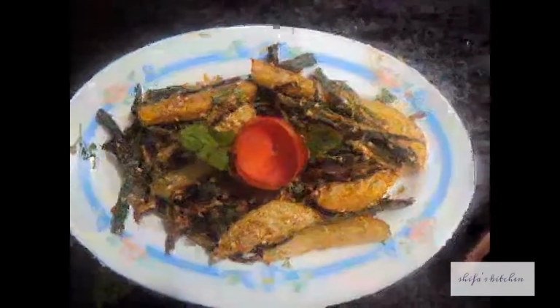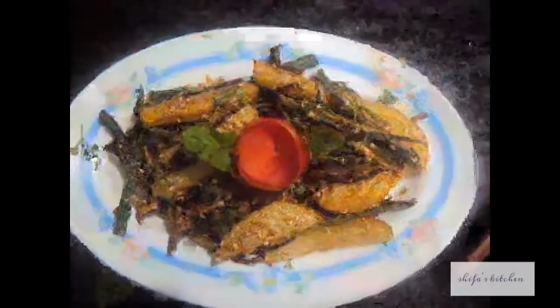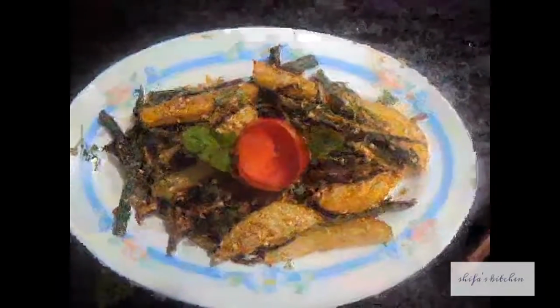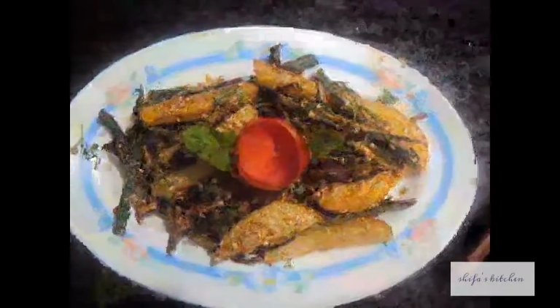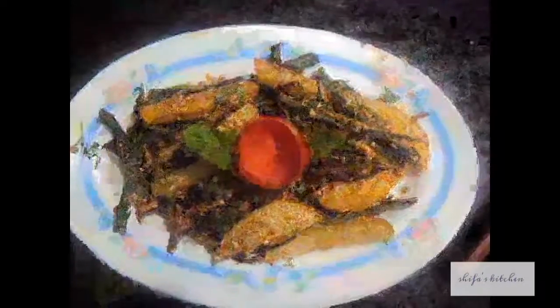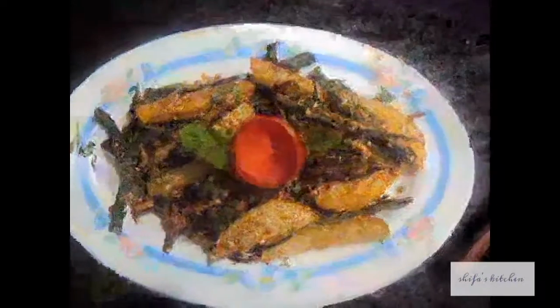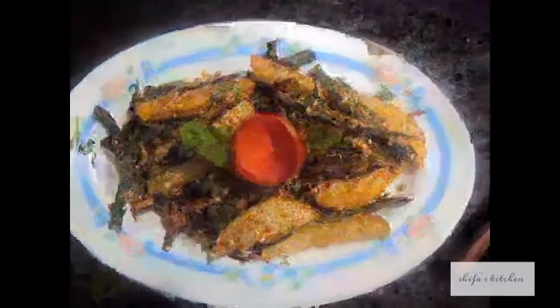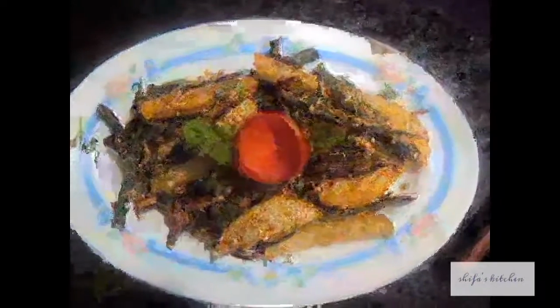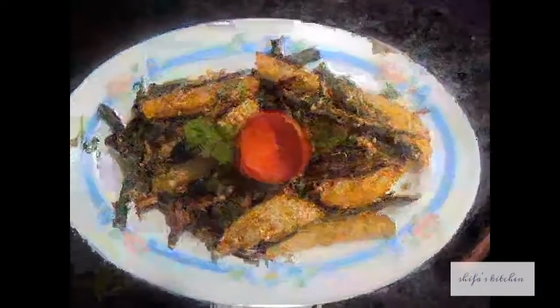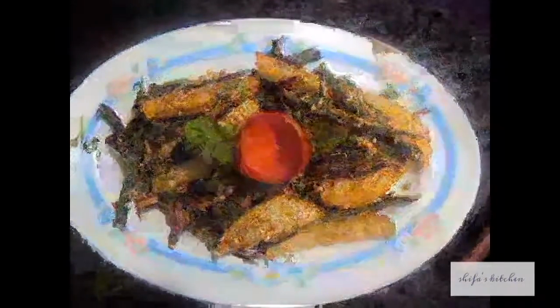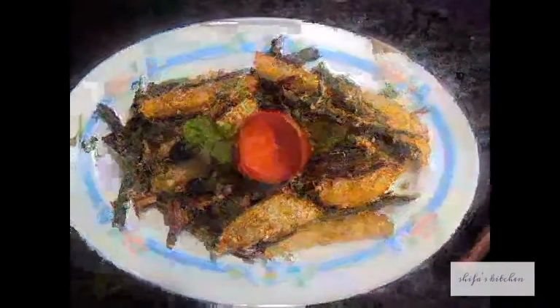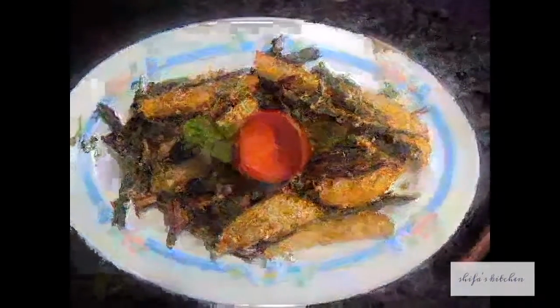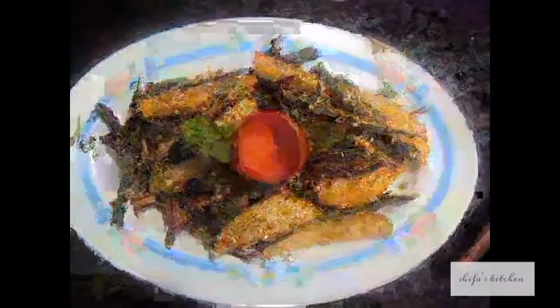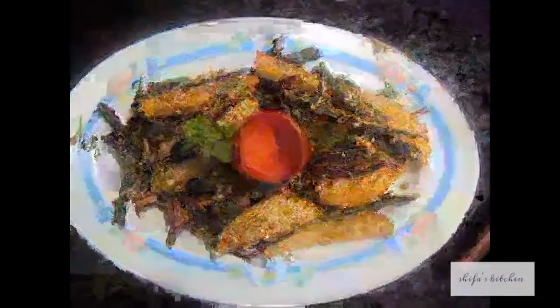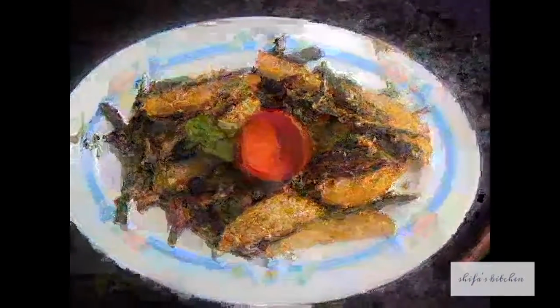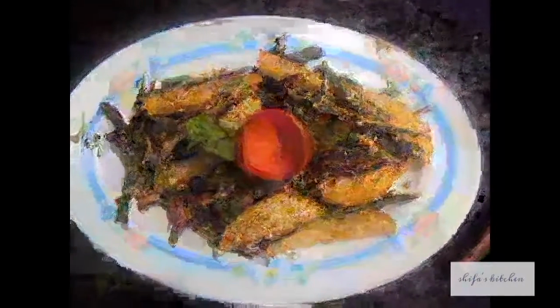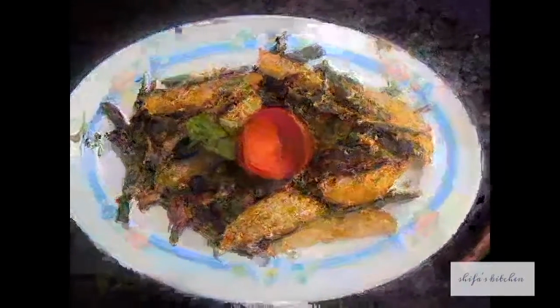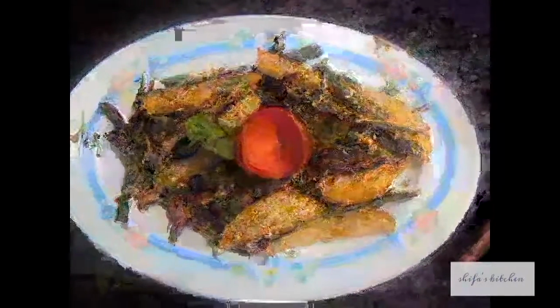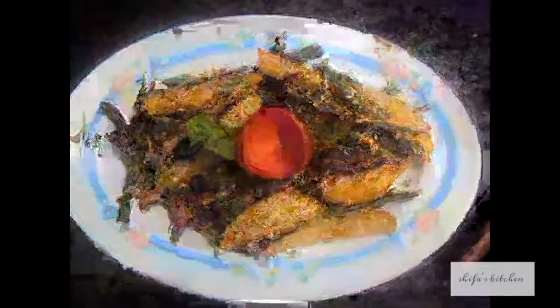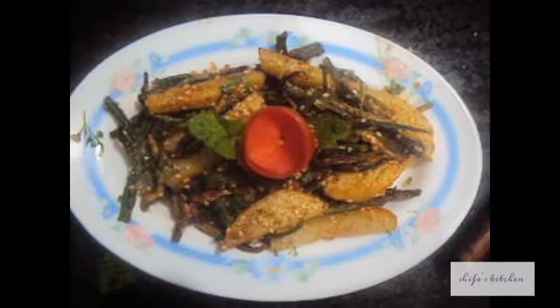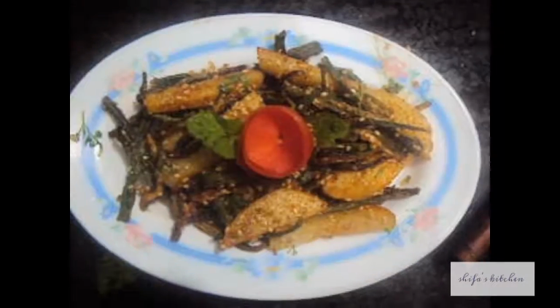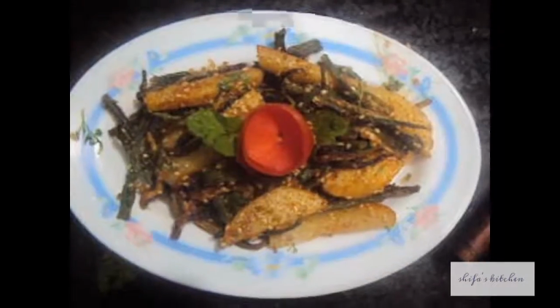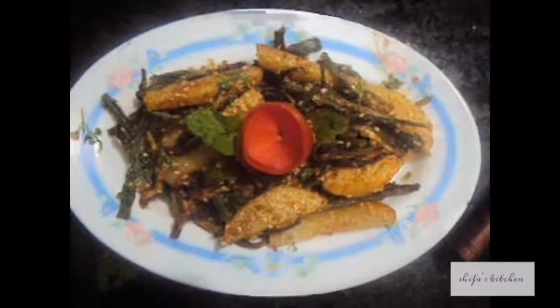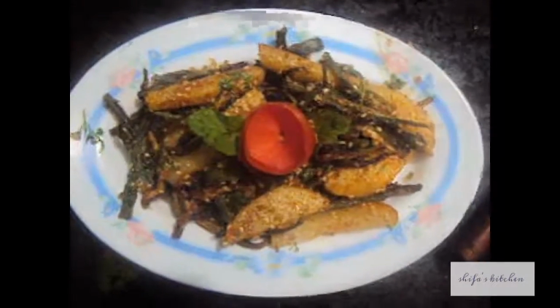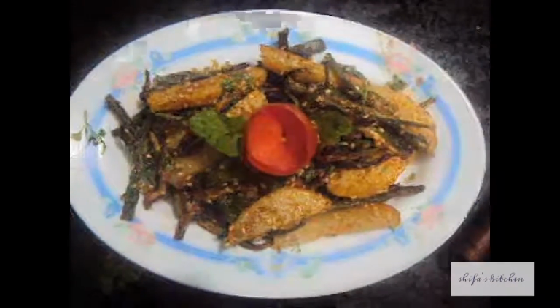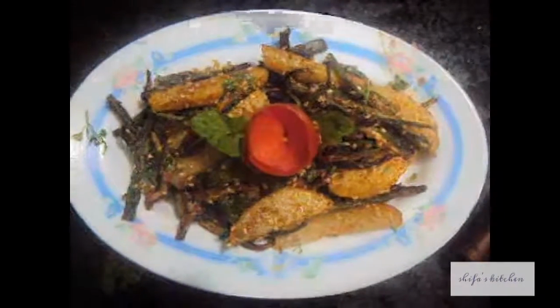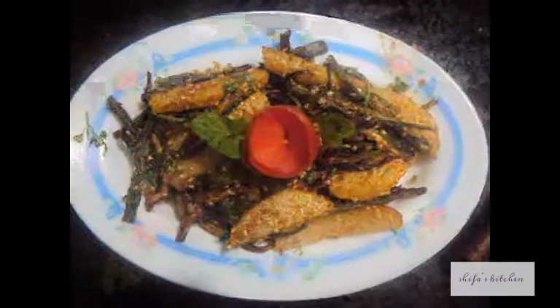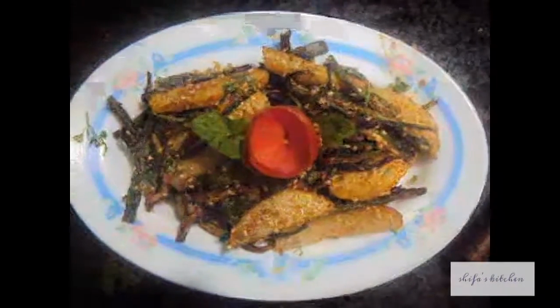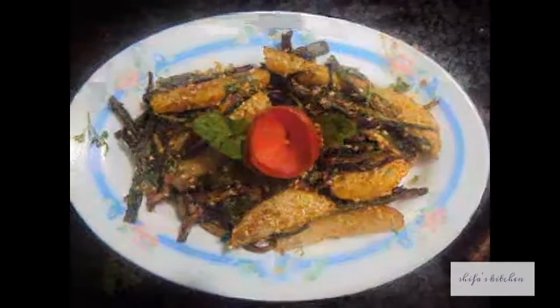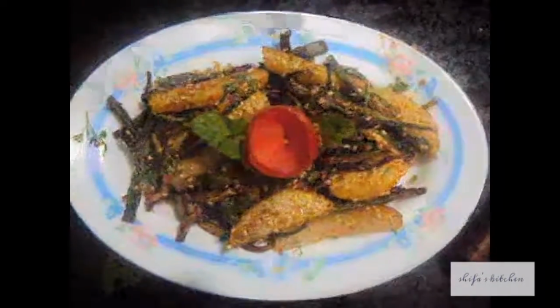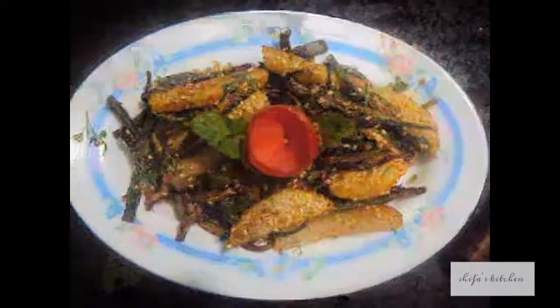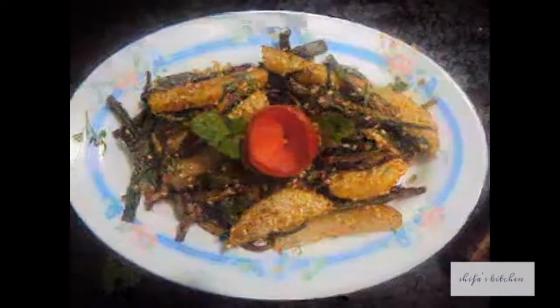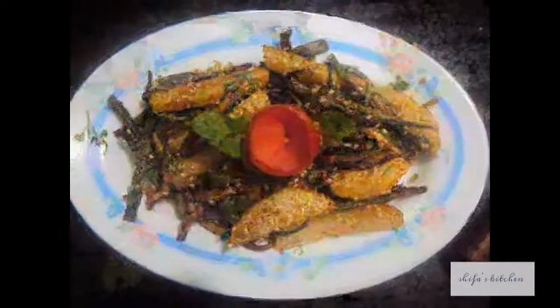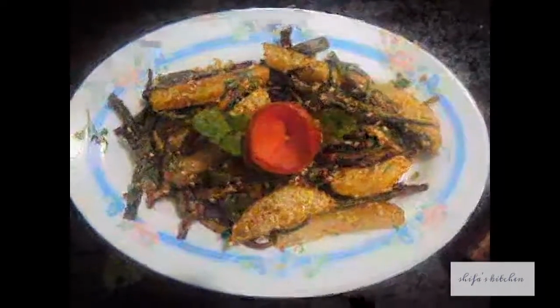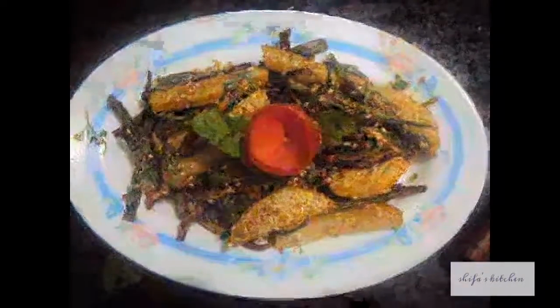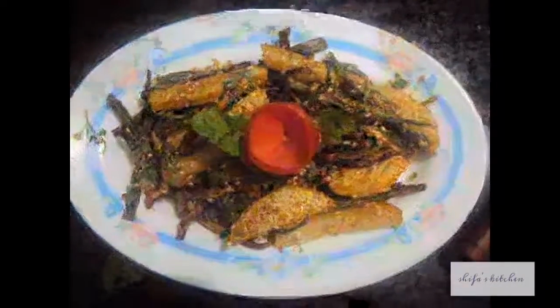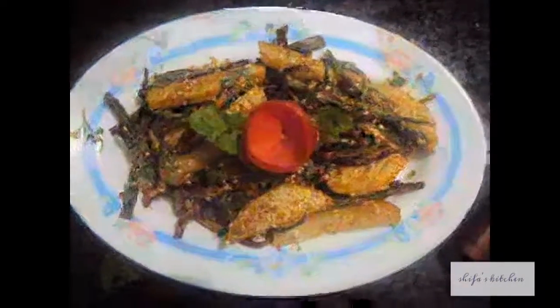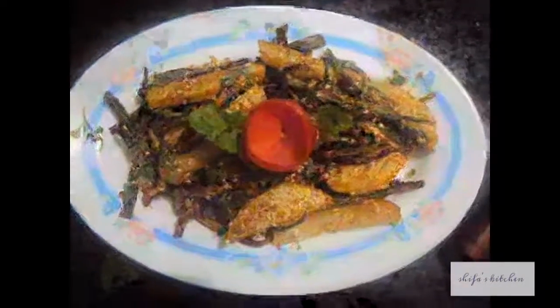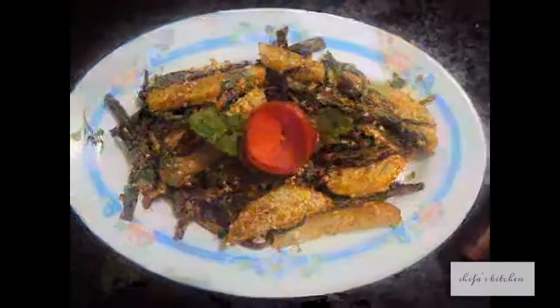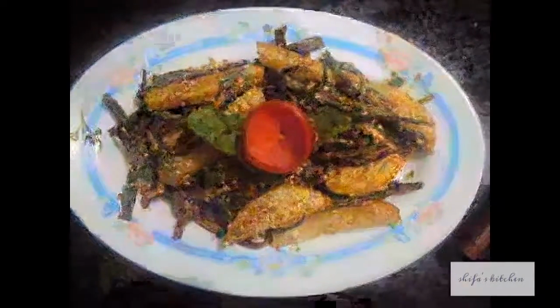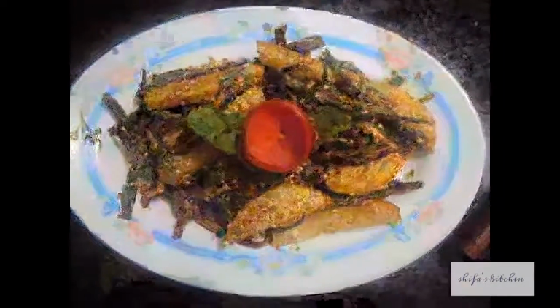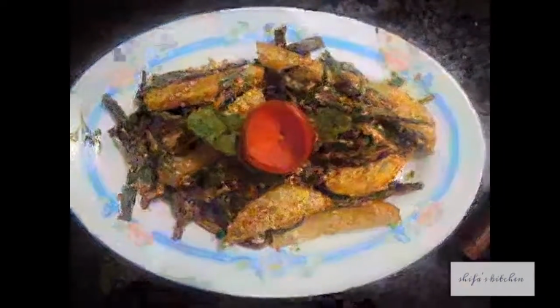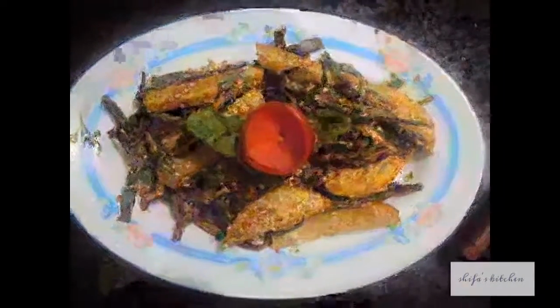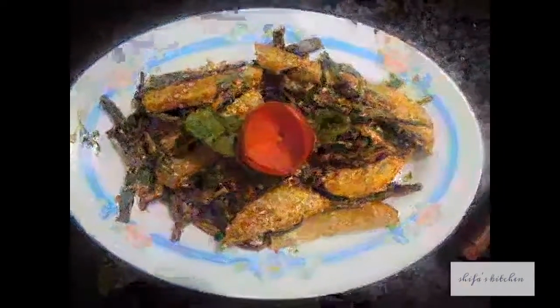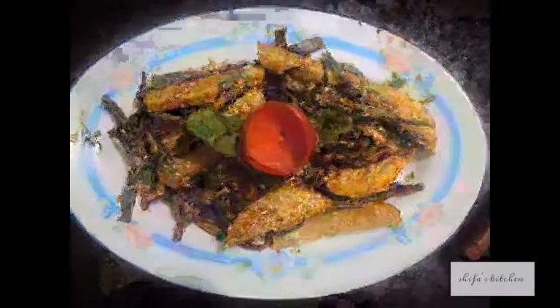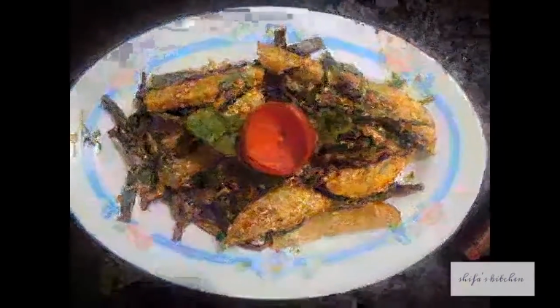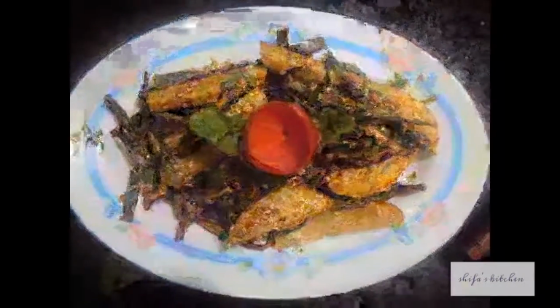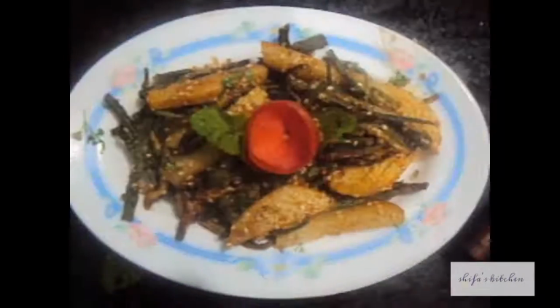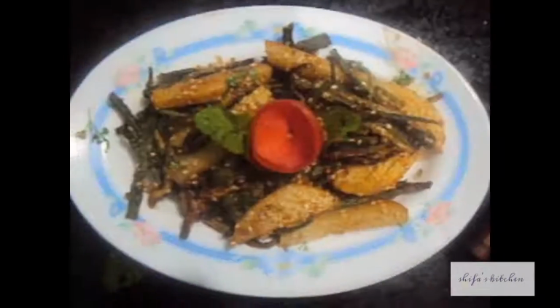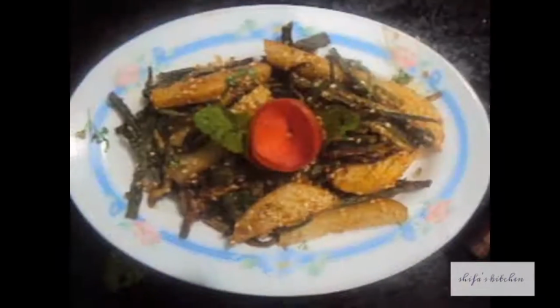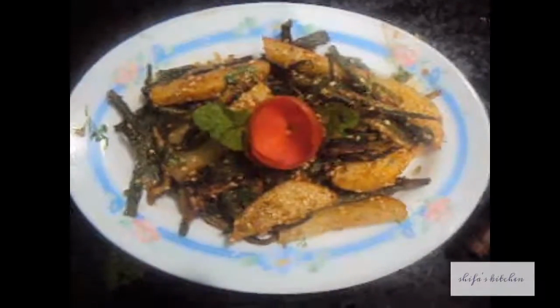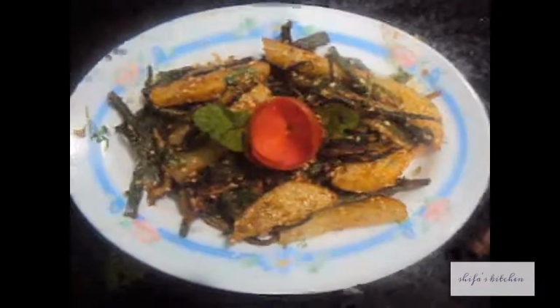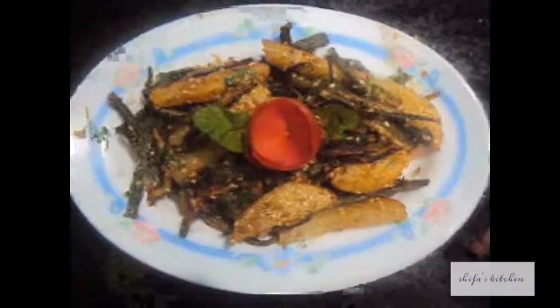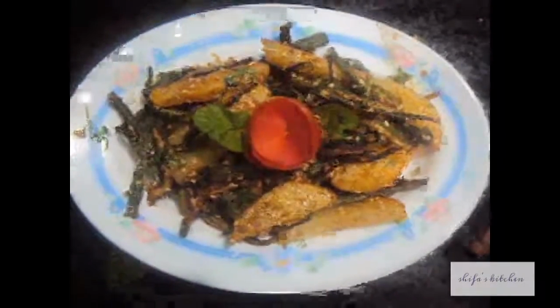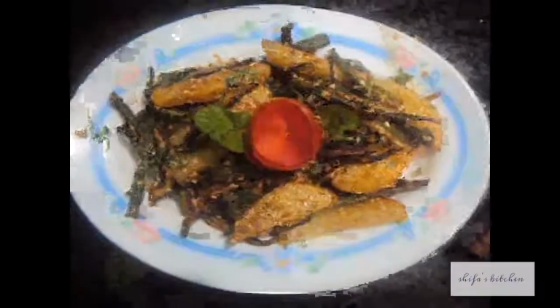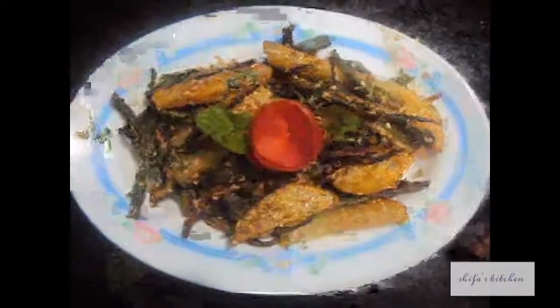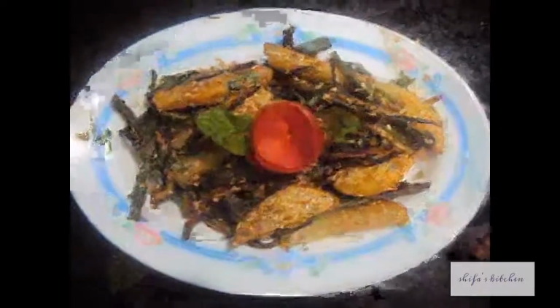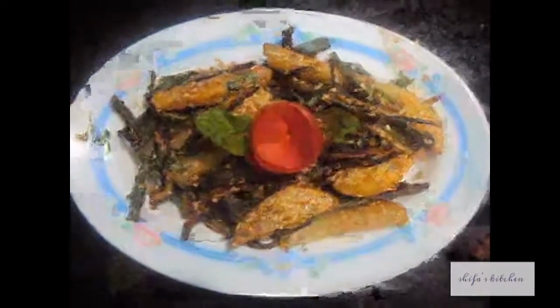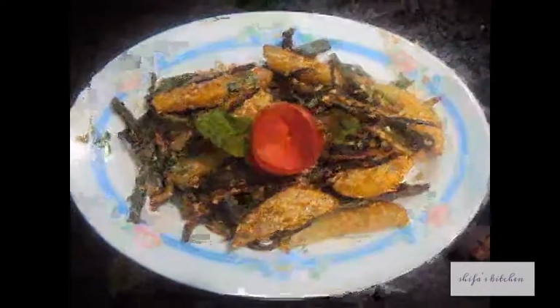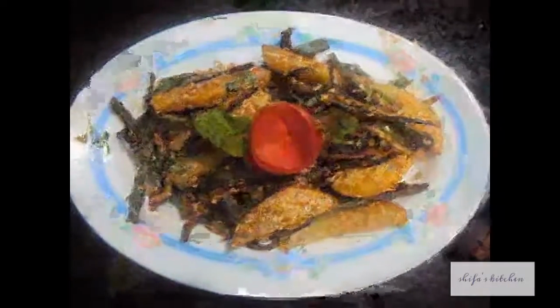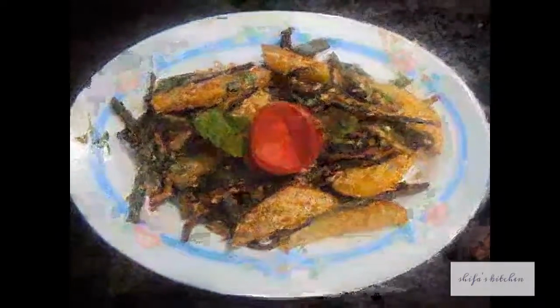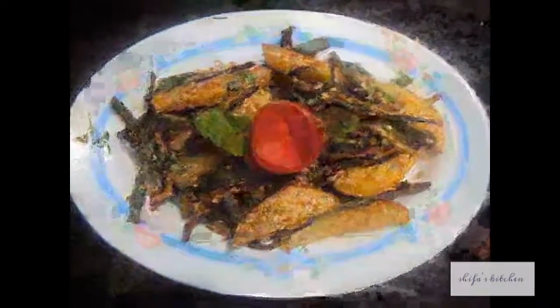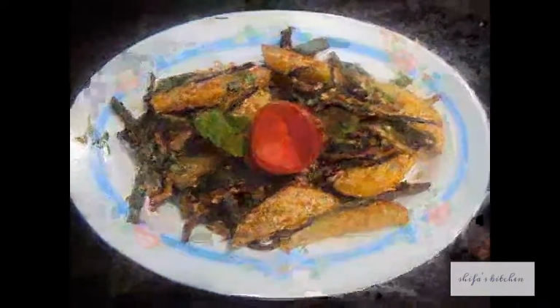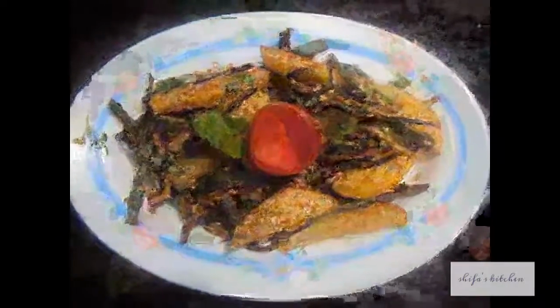Bhindi masala is ready. If you like my video, please do like, comment, share and subscribe to my channel. Thank you.